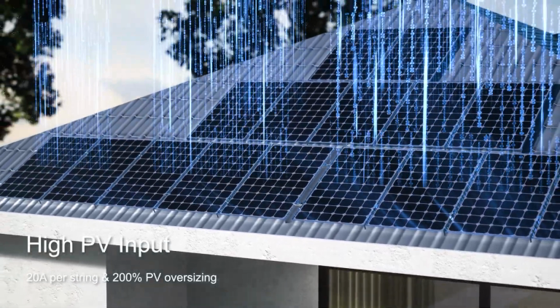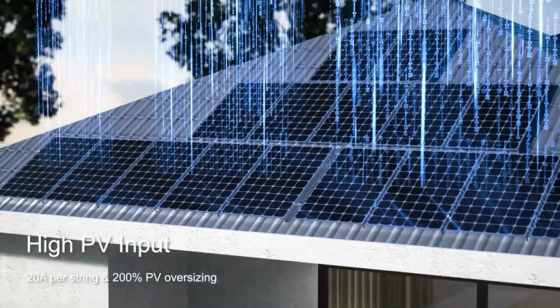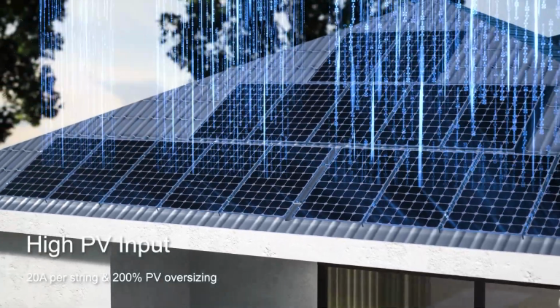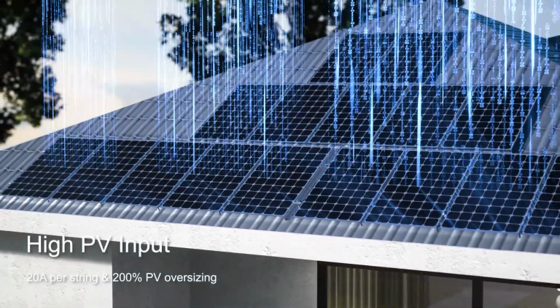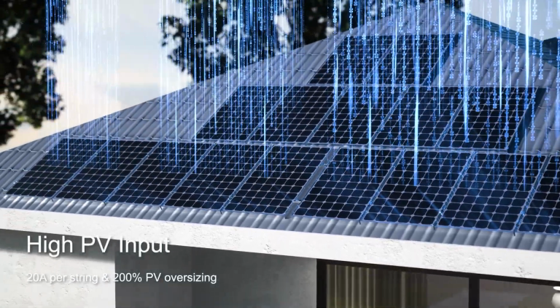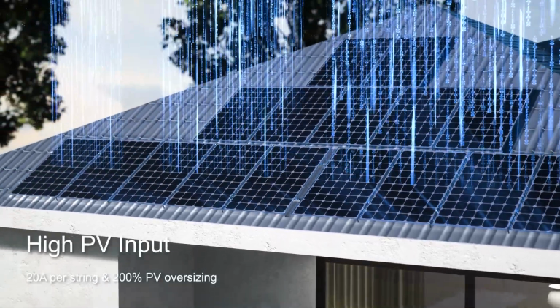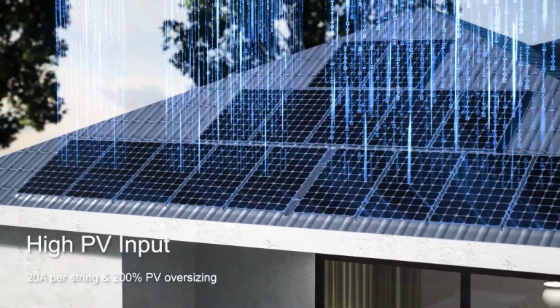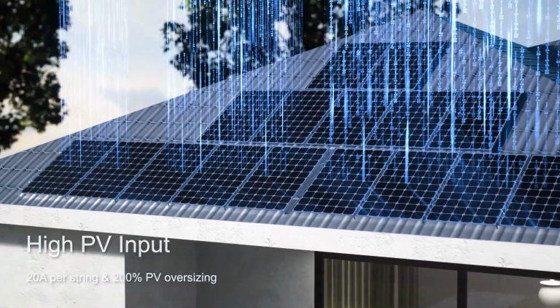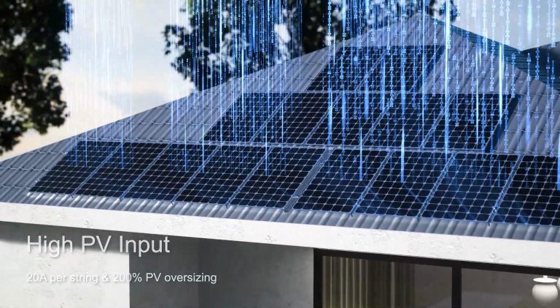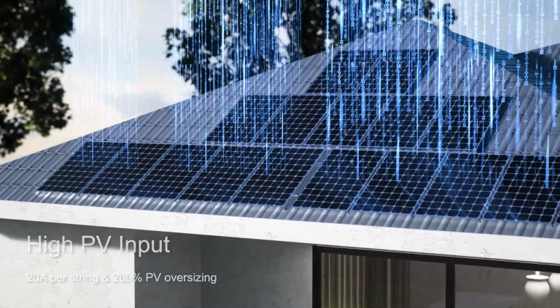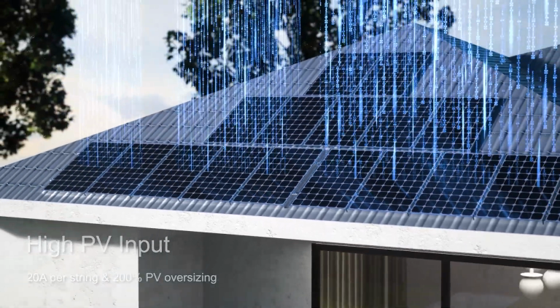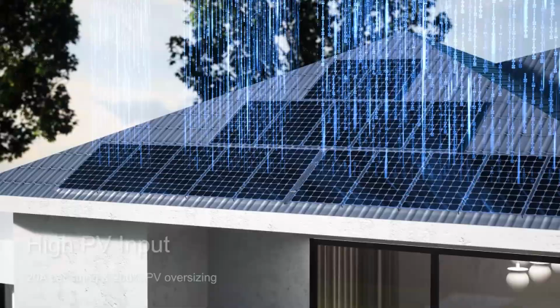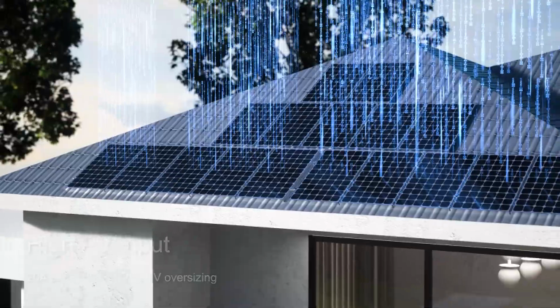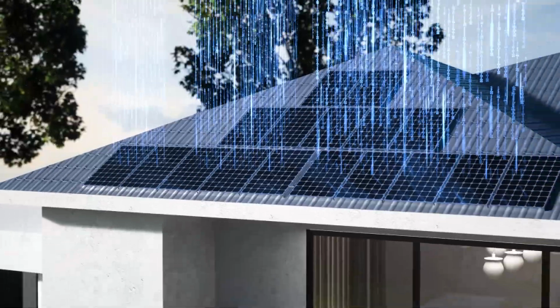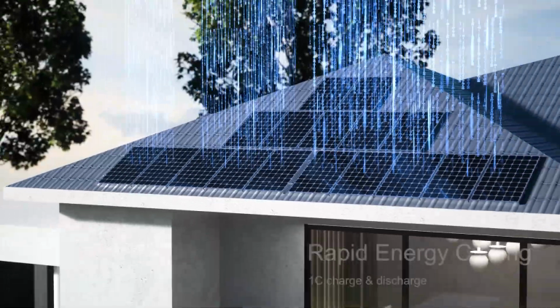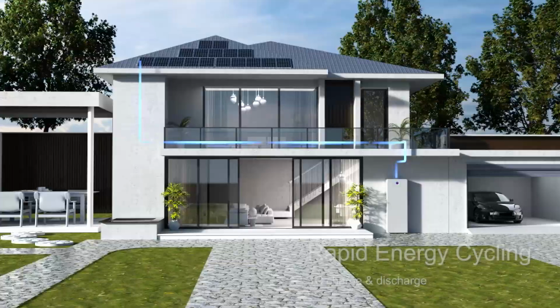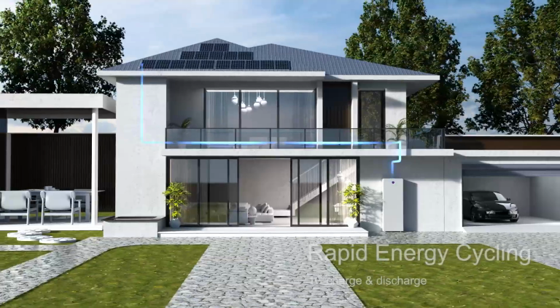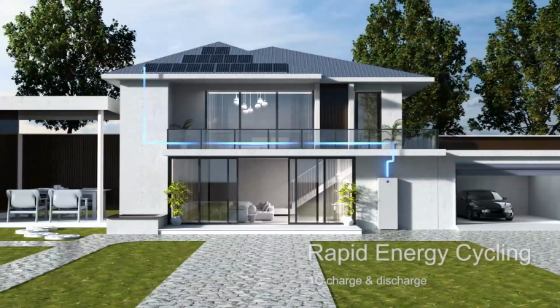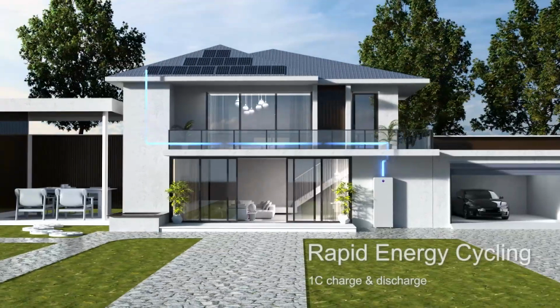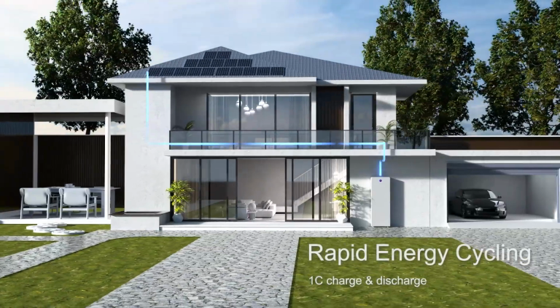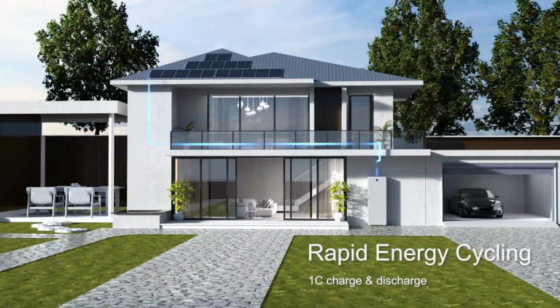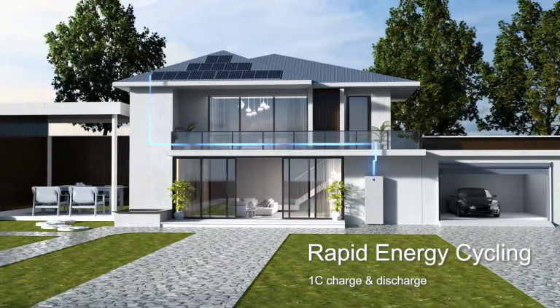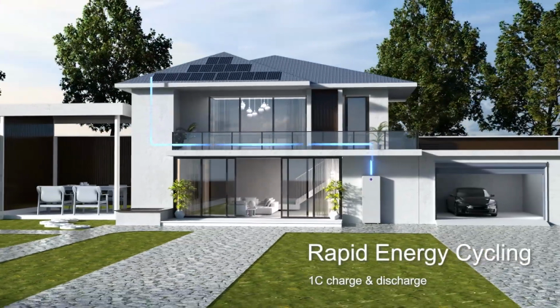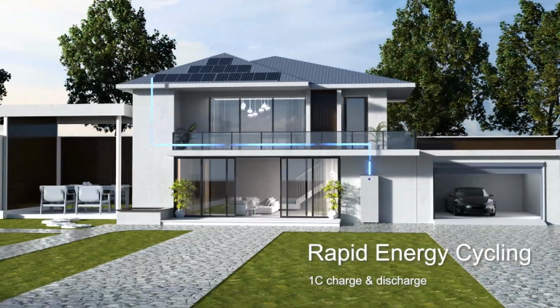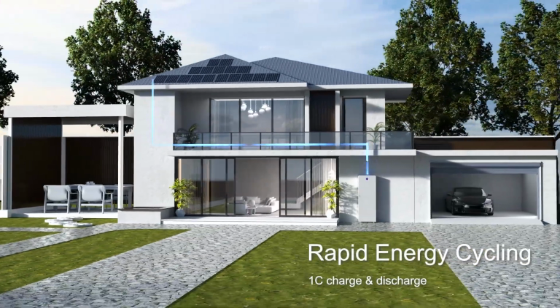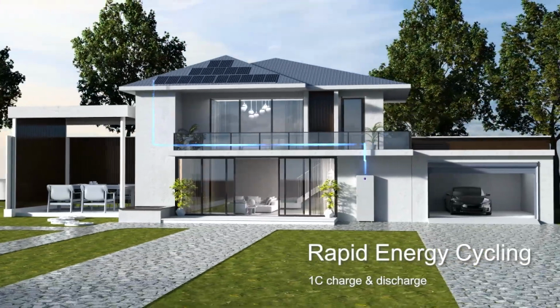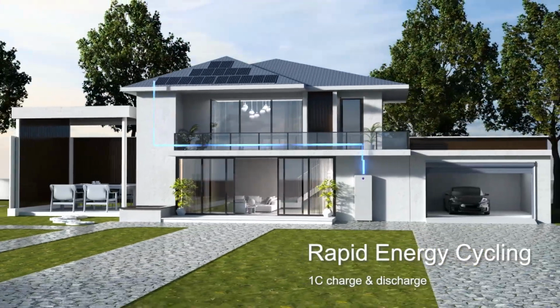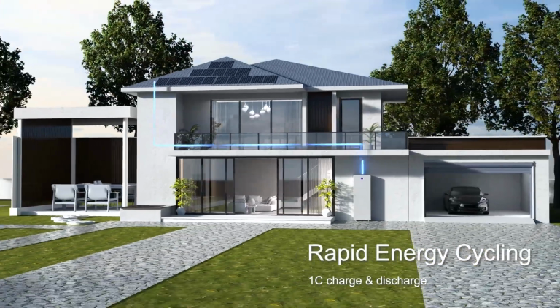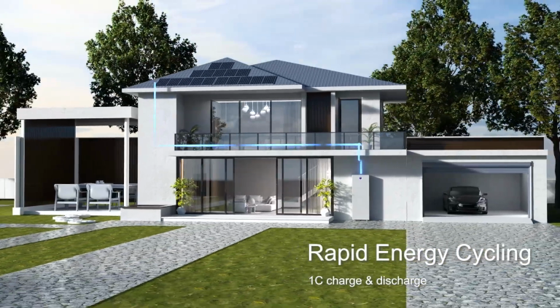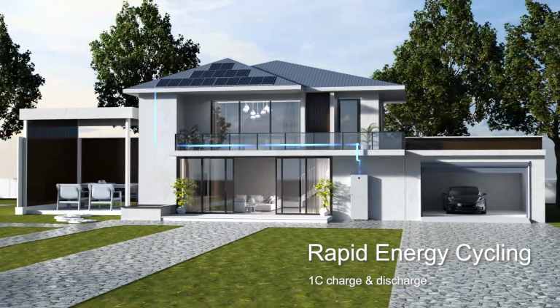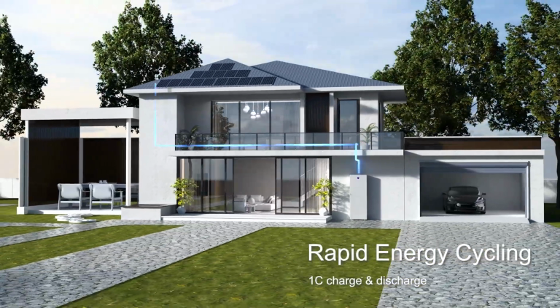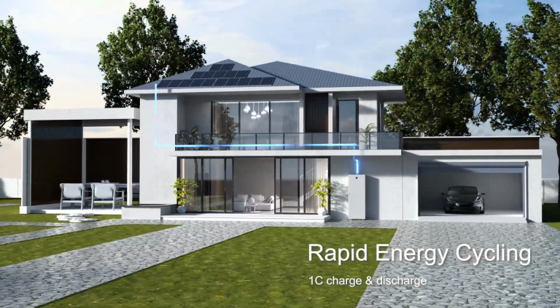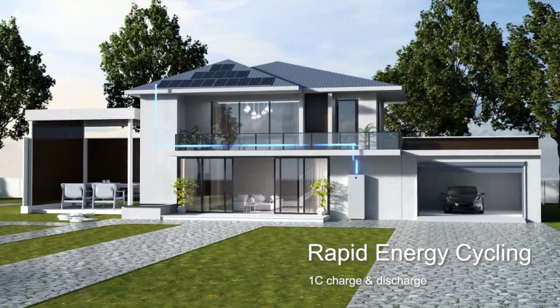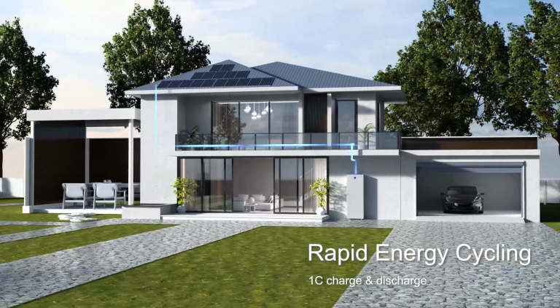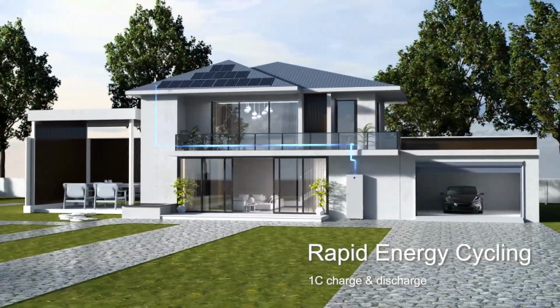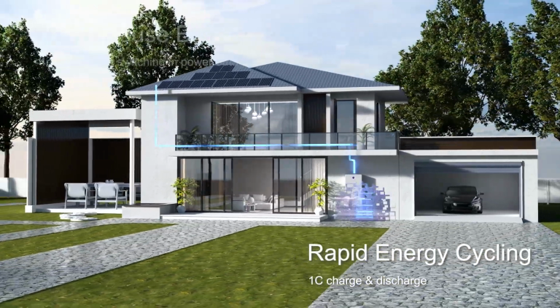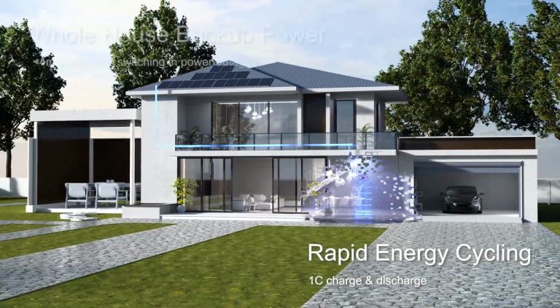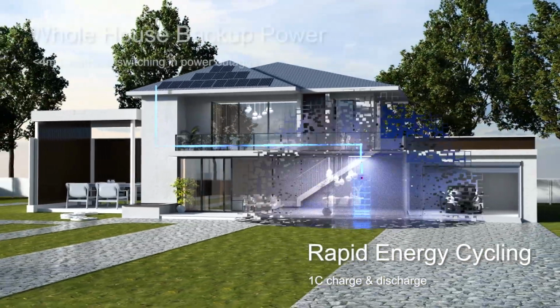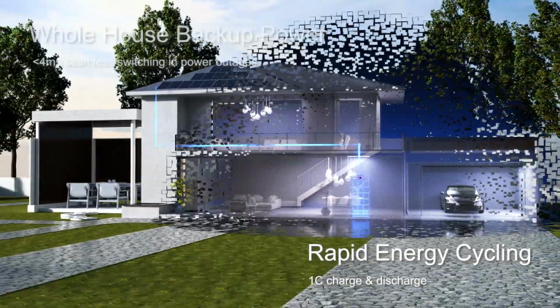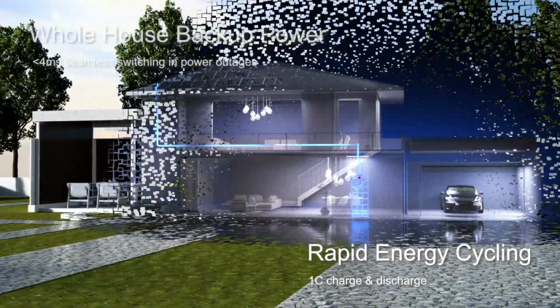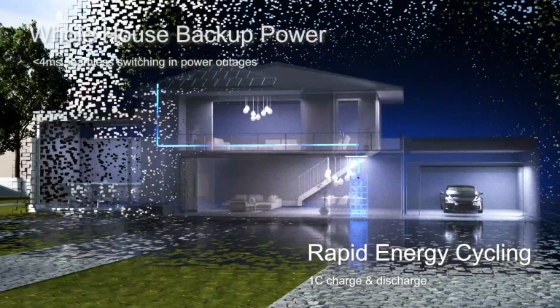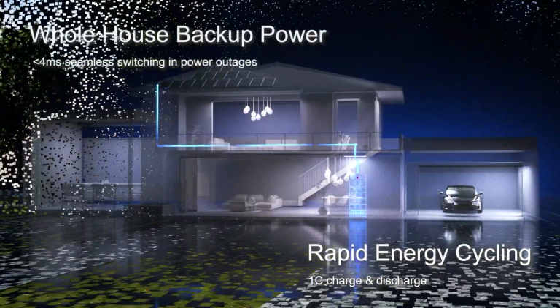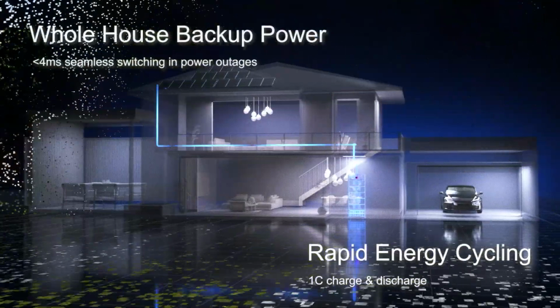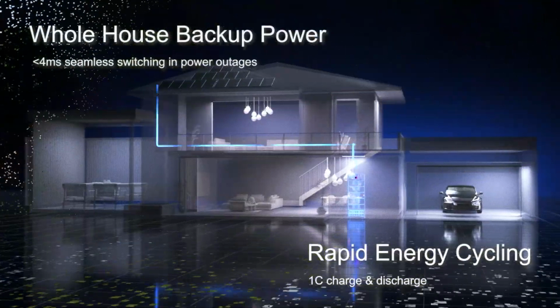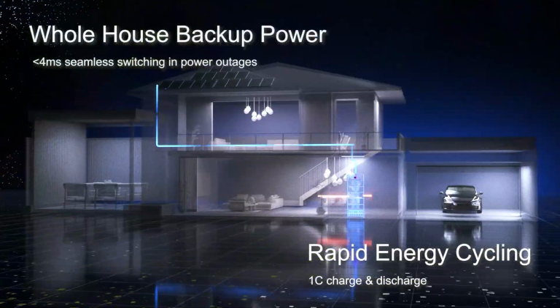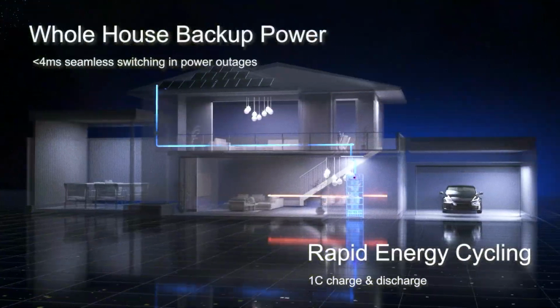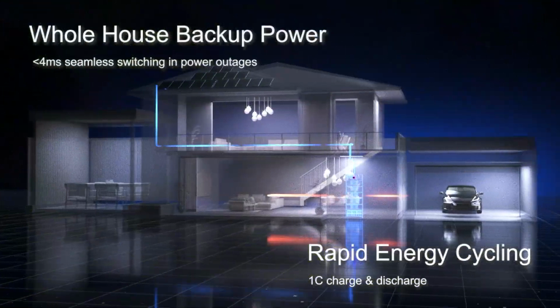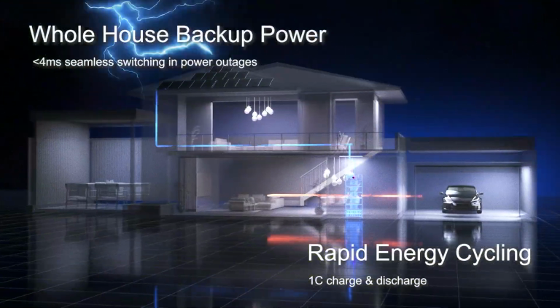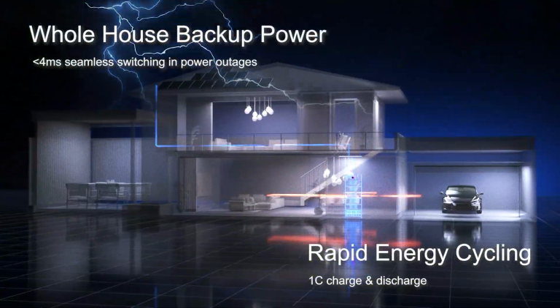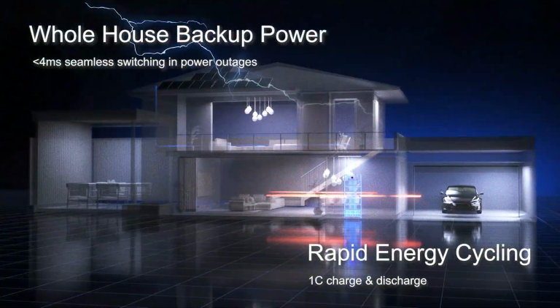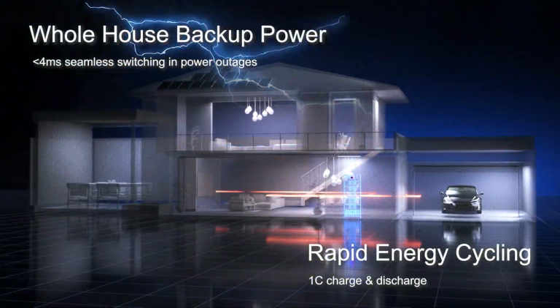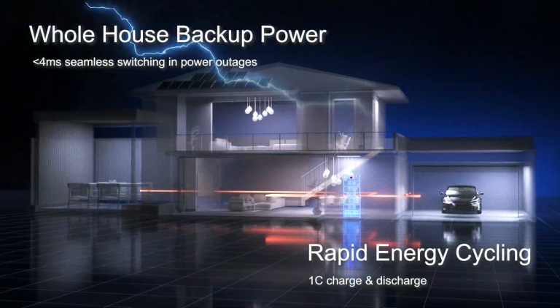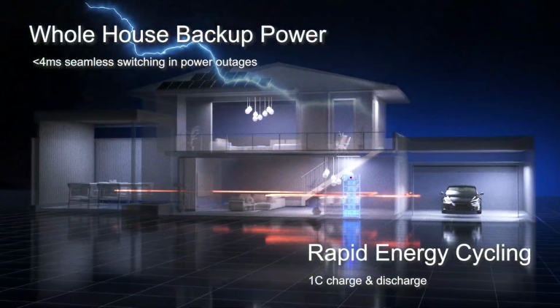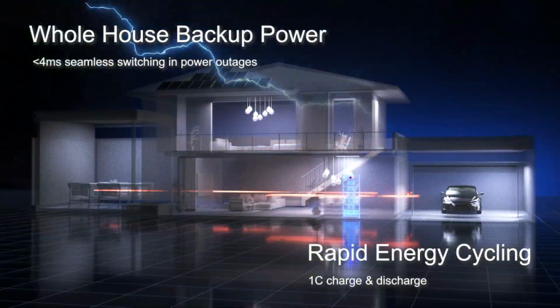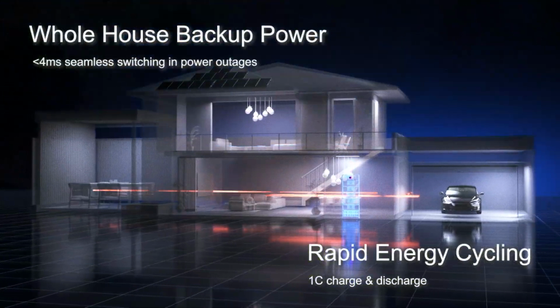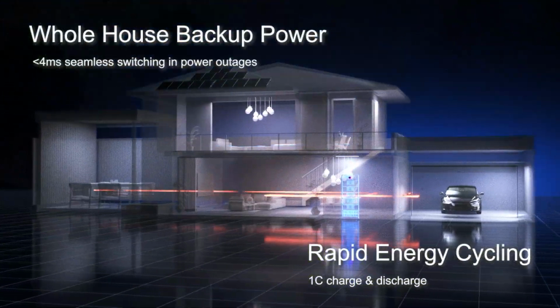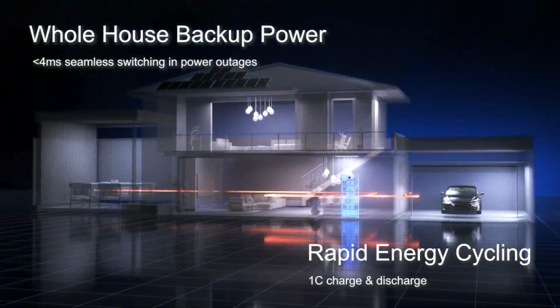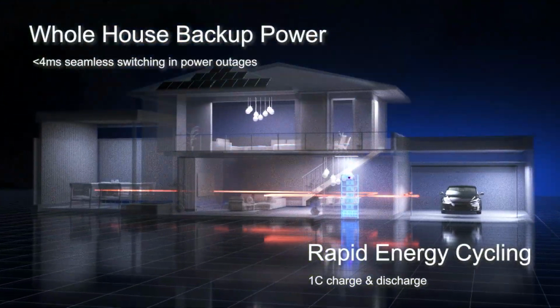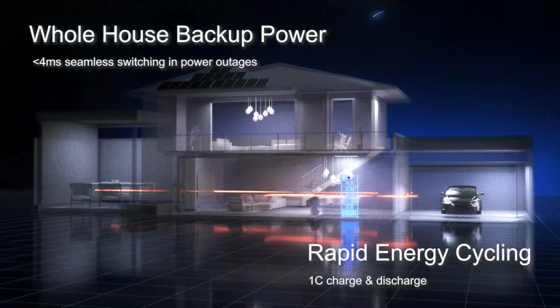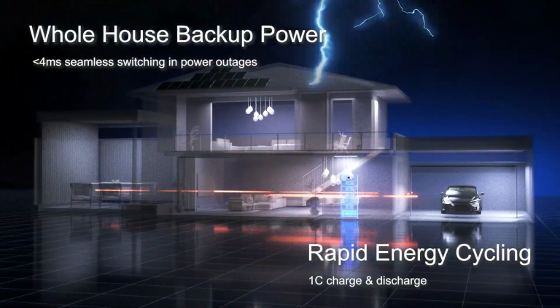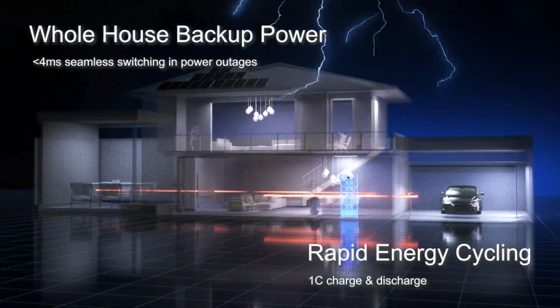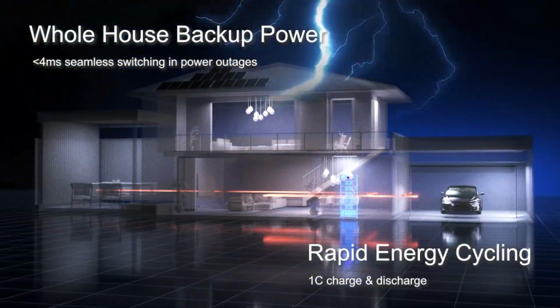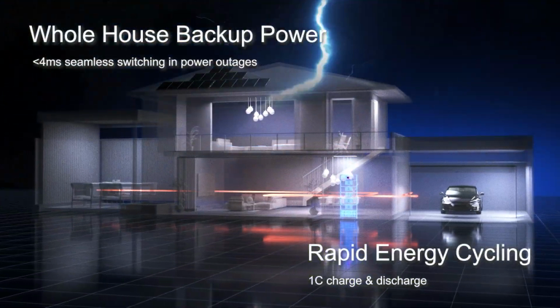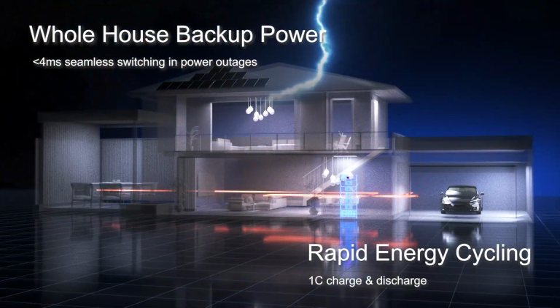With industry-leading rapid charging and discharging, and in the event of a power outage, whole house backup is achieved in less than 4 milliseconds.